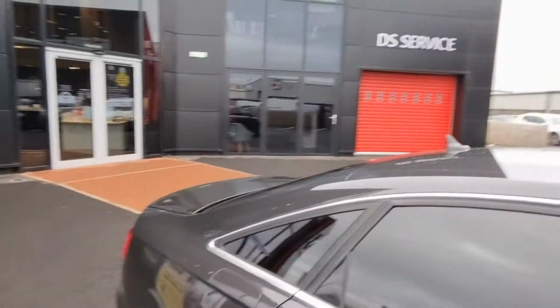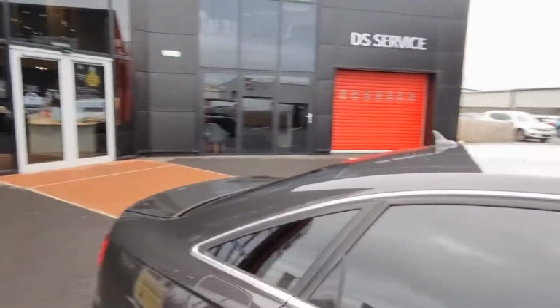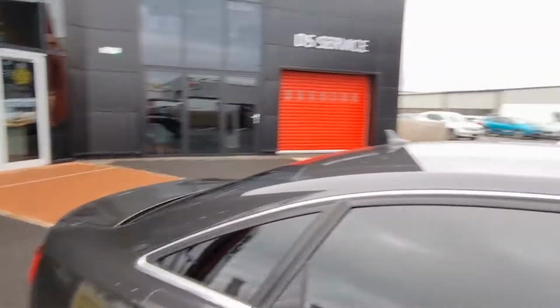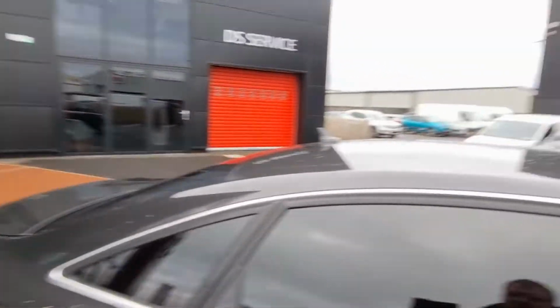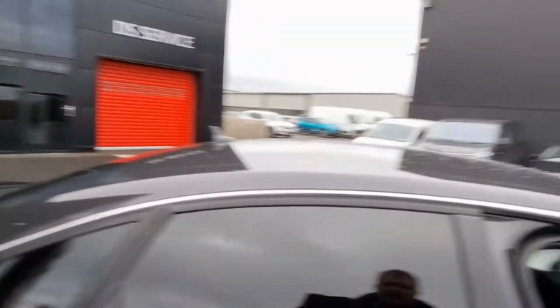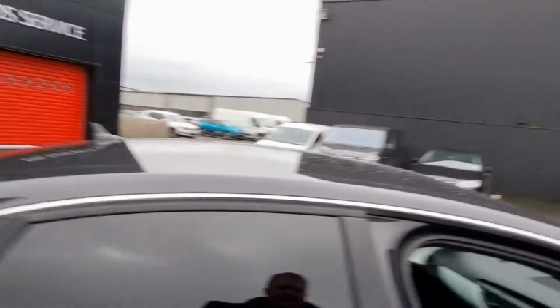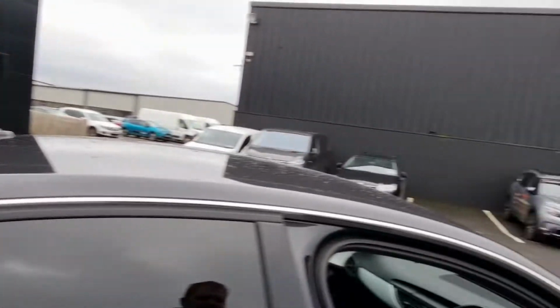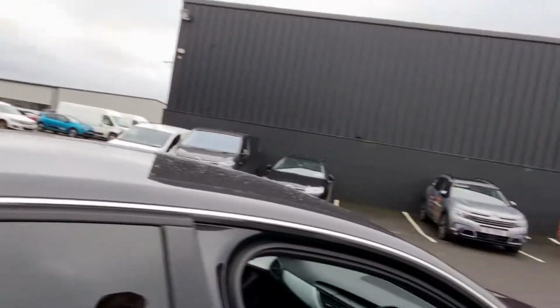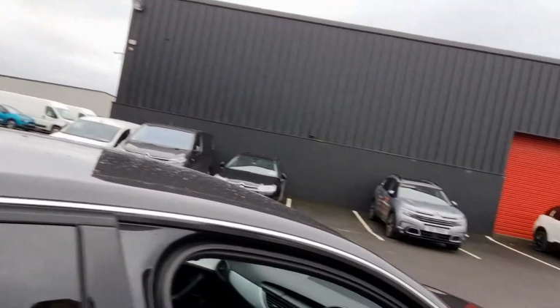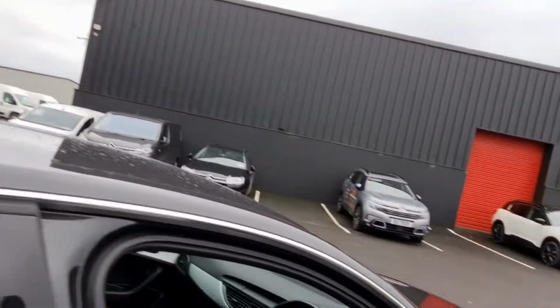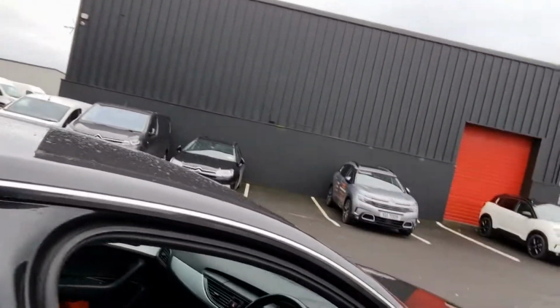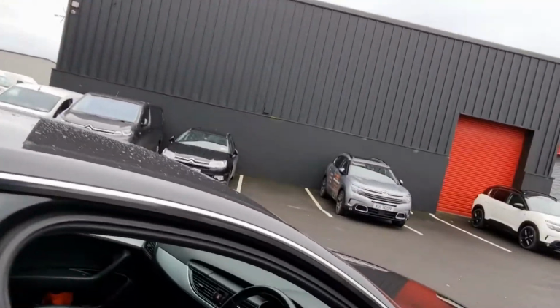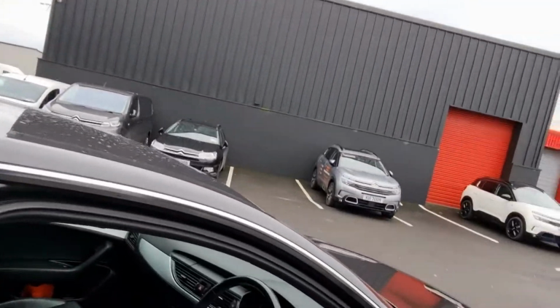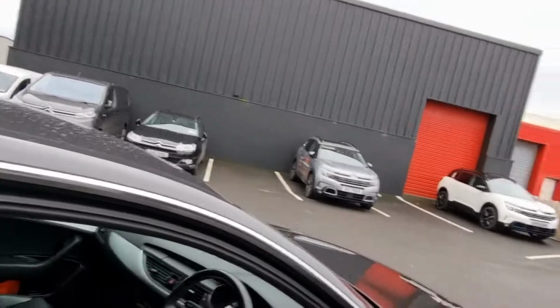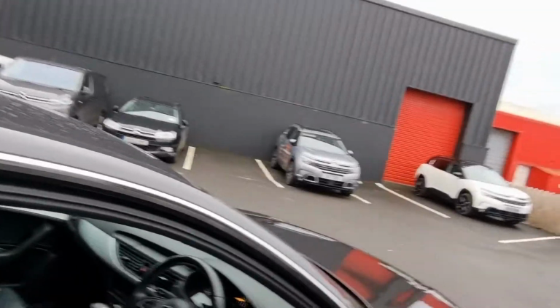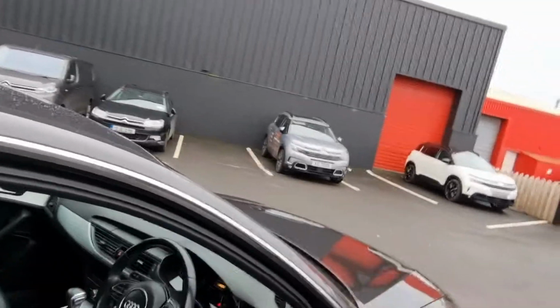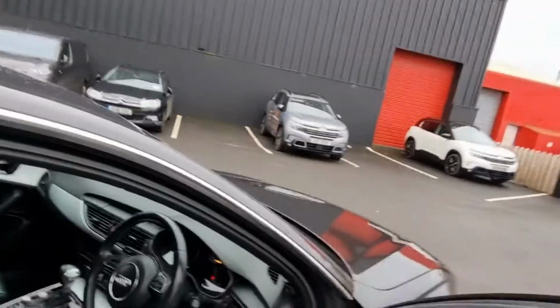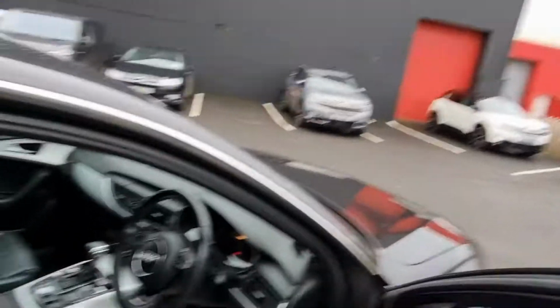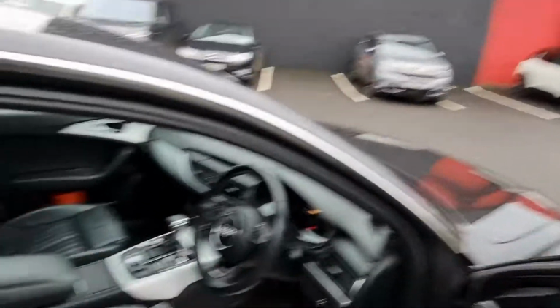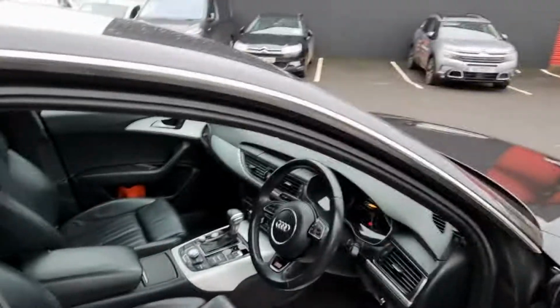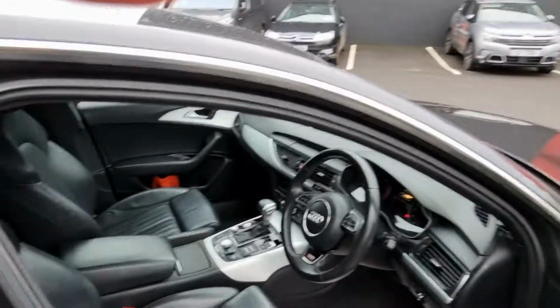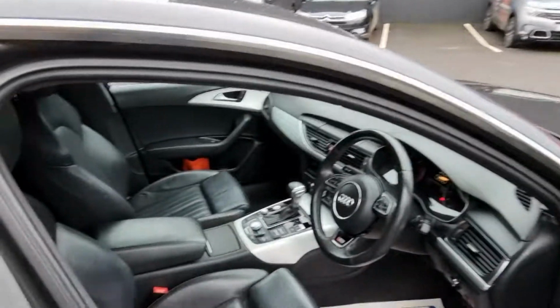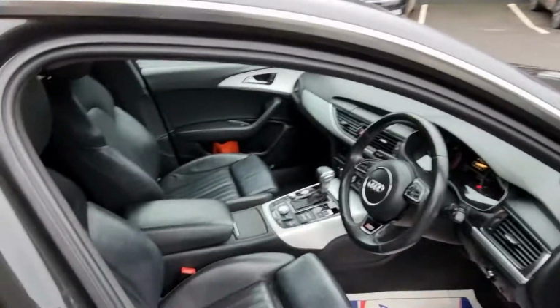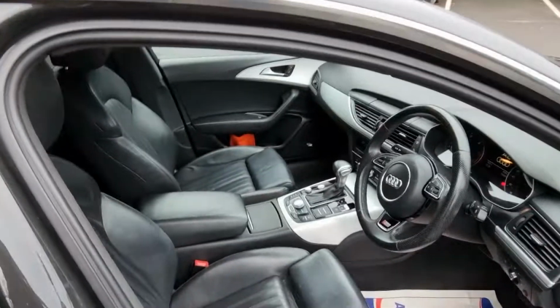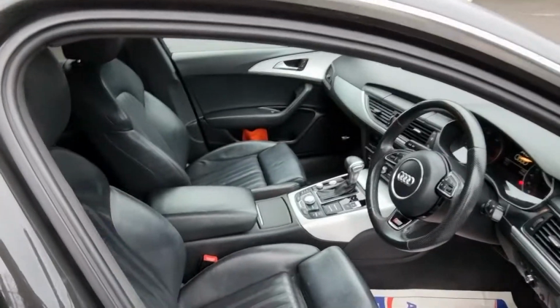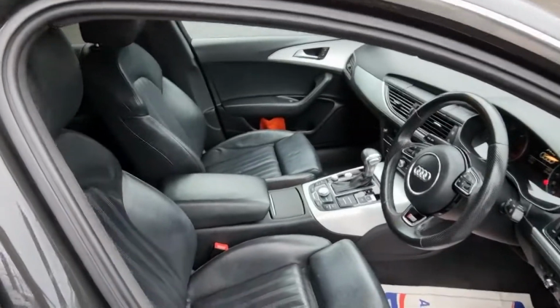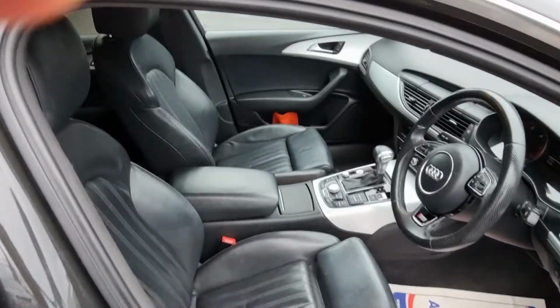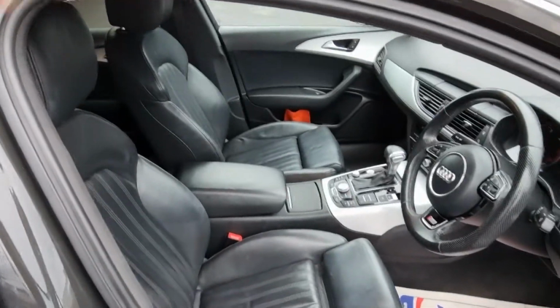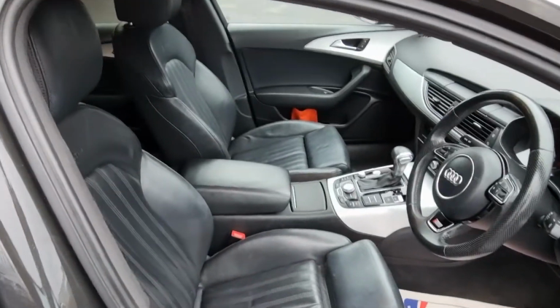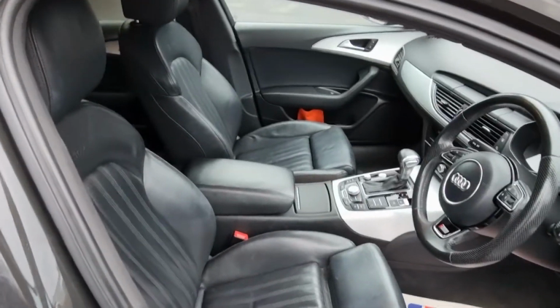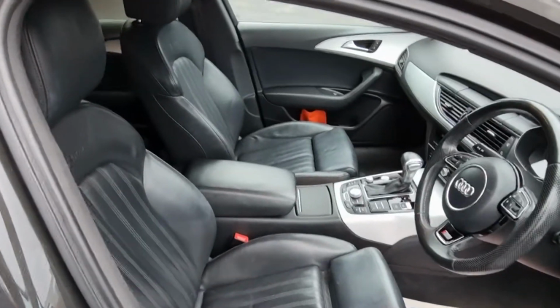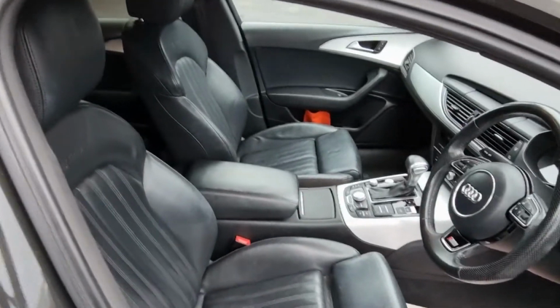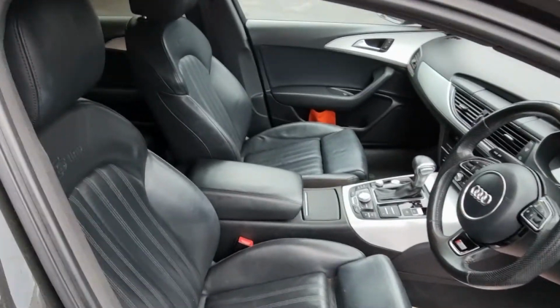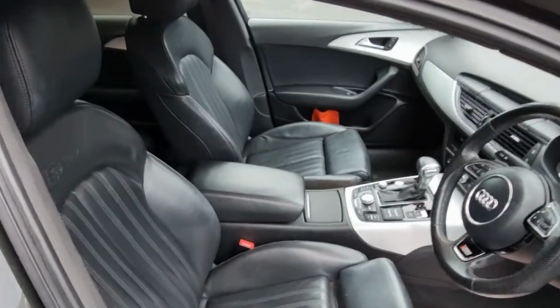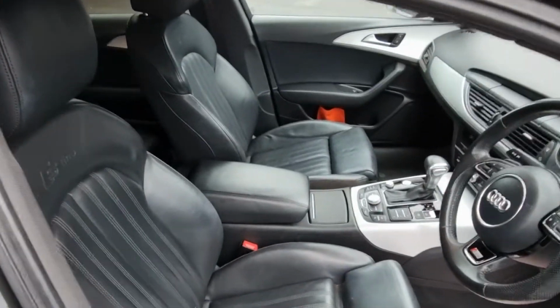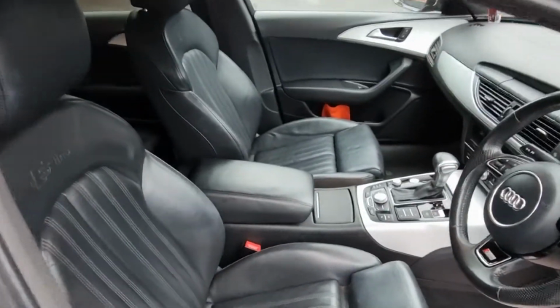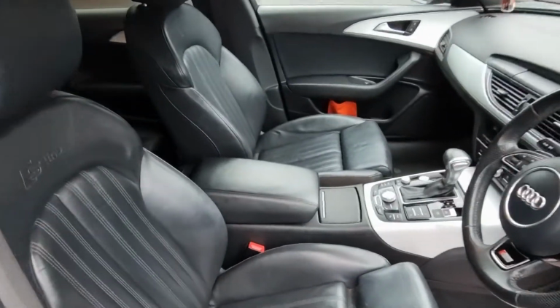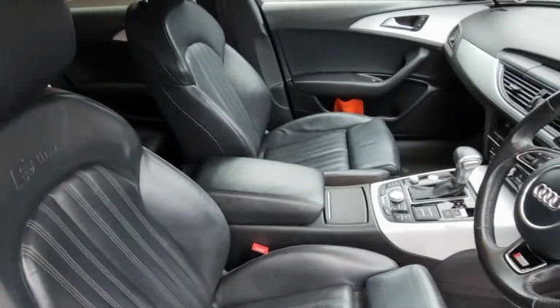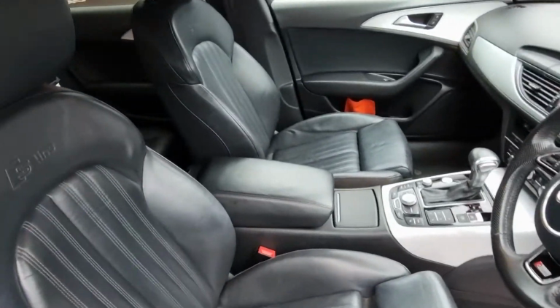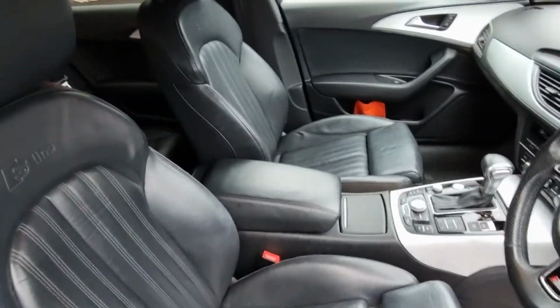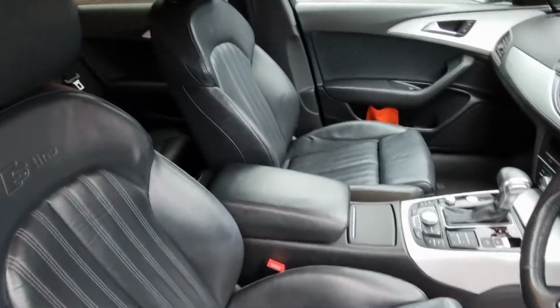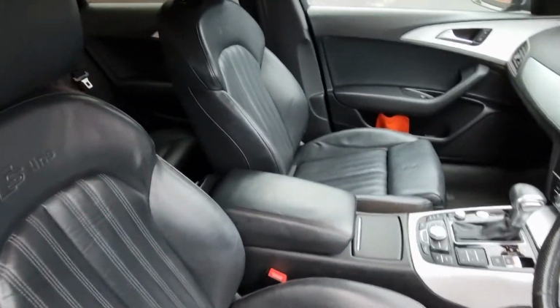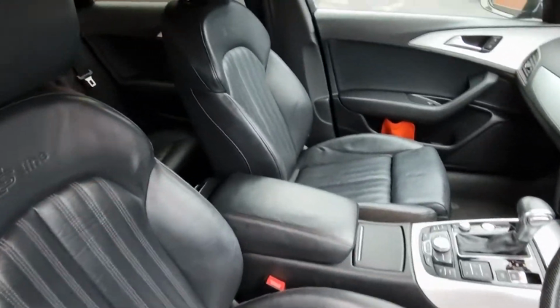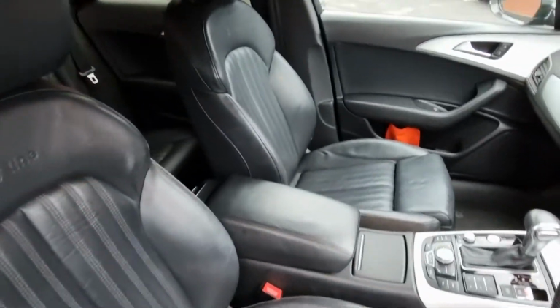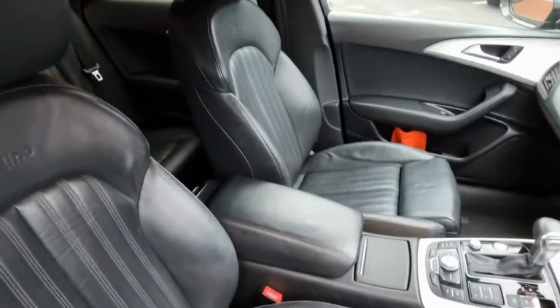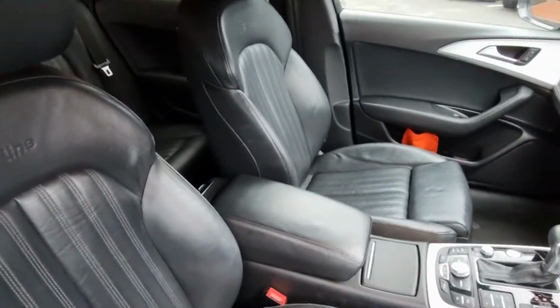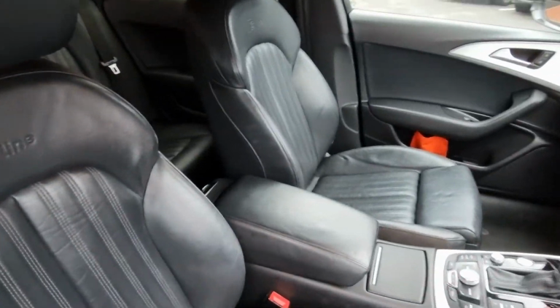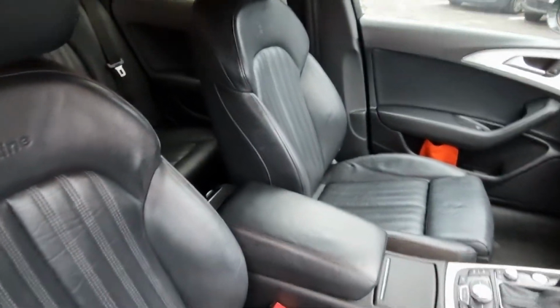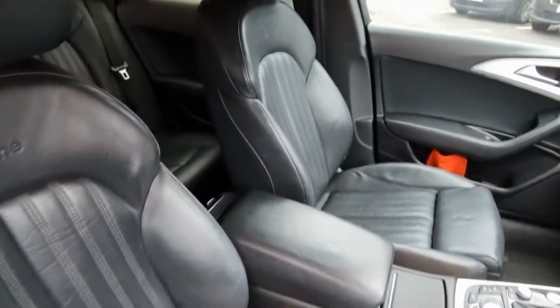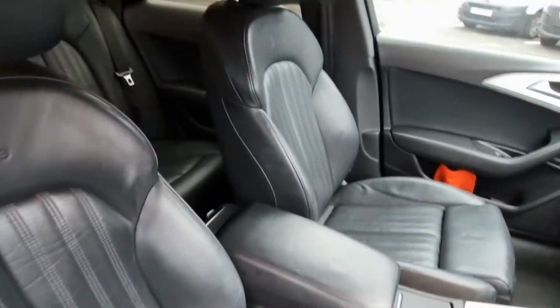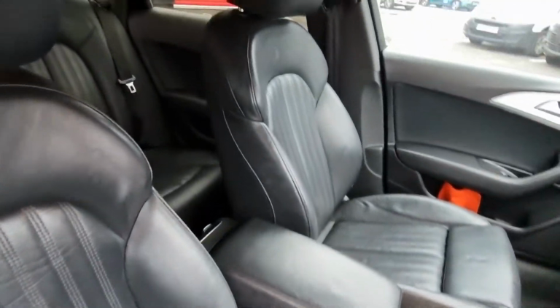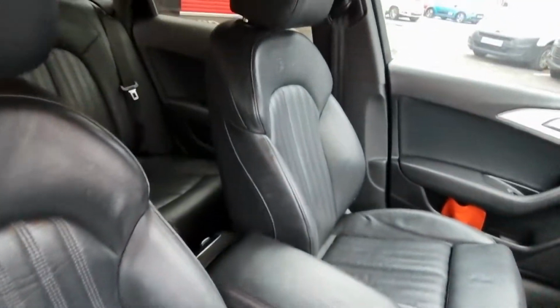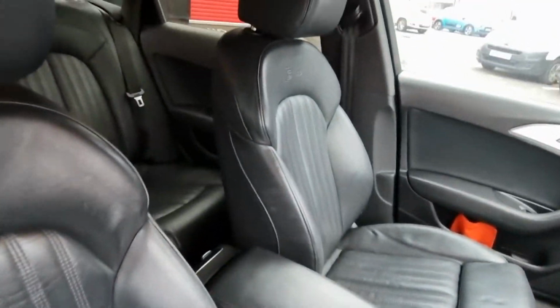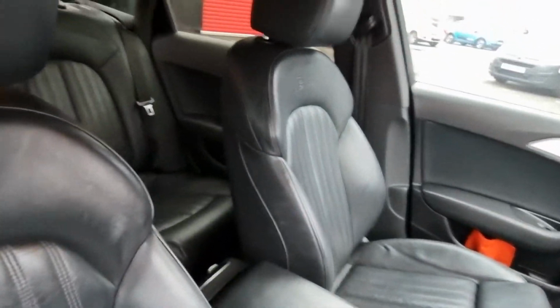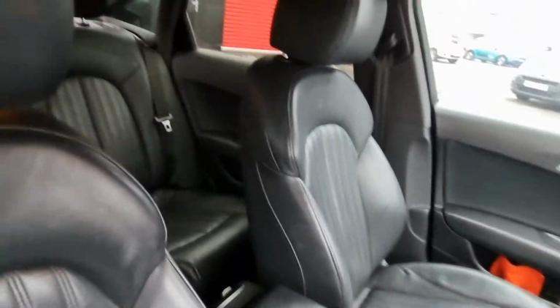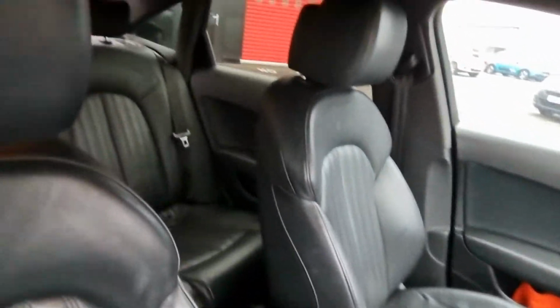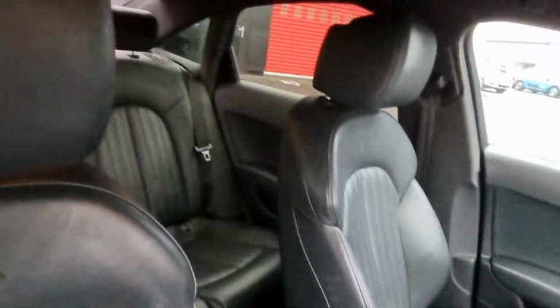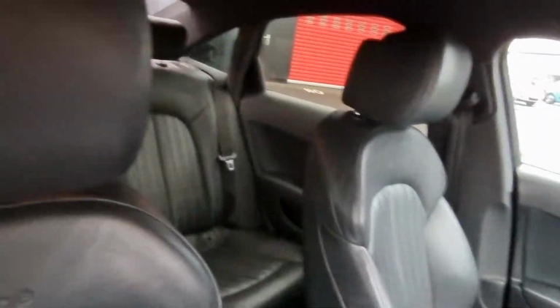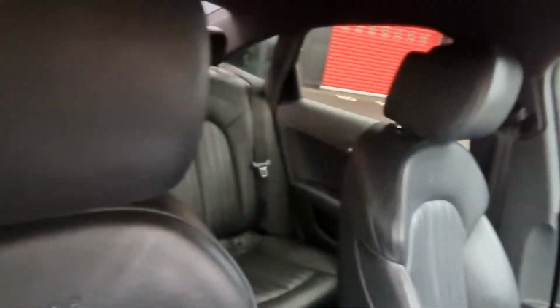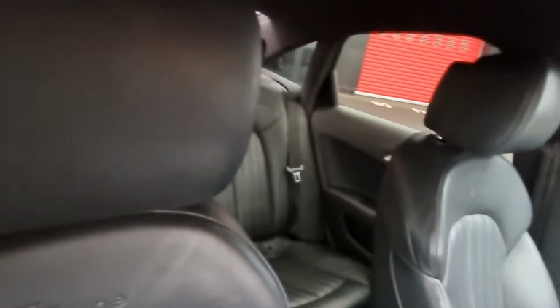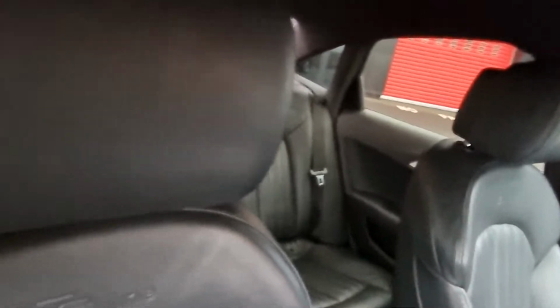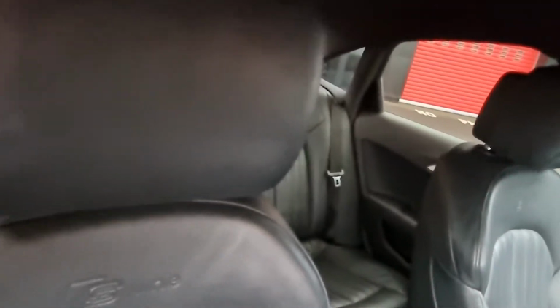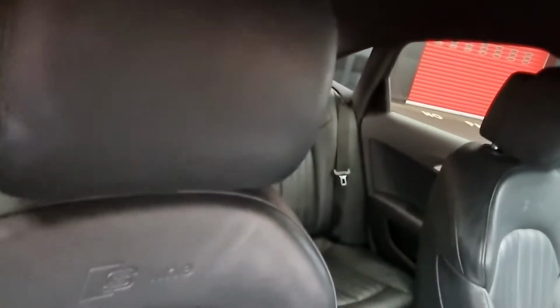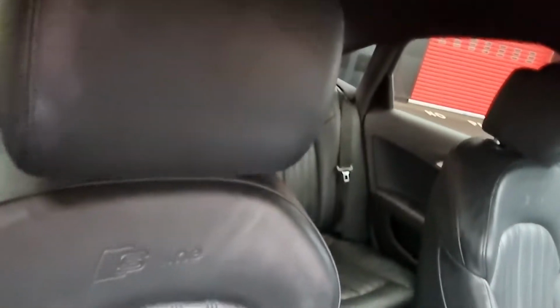There's a panoramic glass roof in the back and, as you can see, a full leather S line interior.